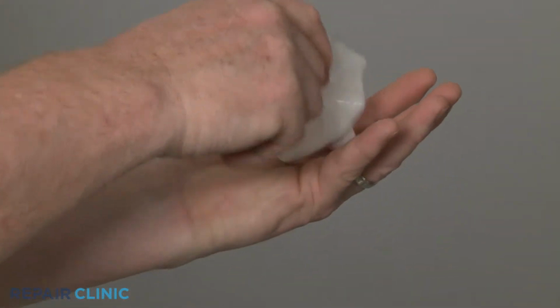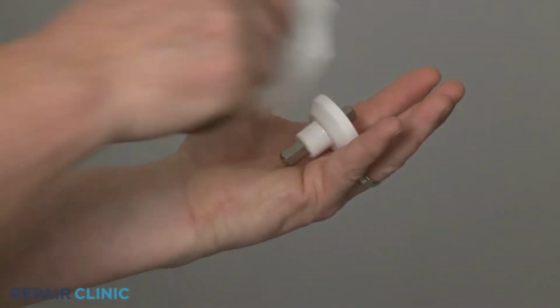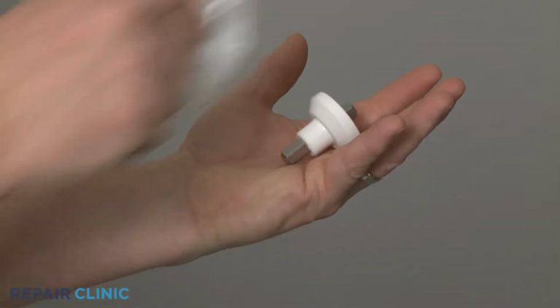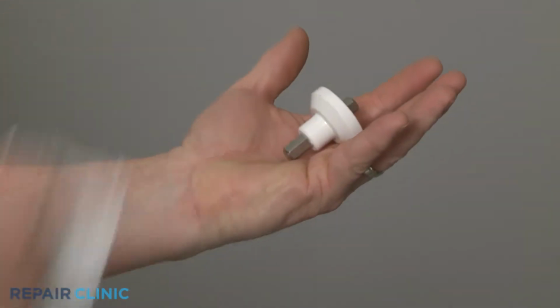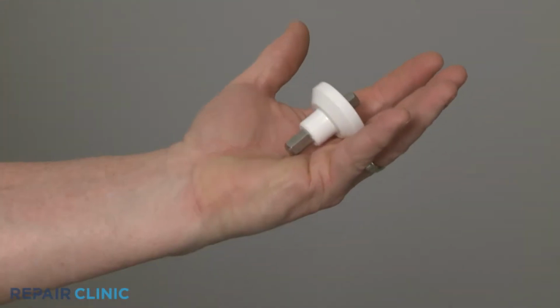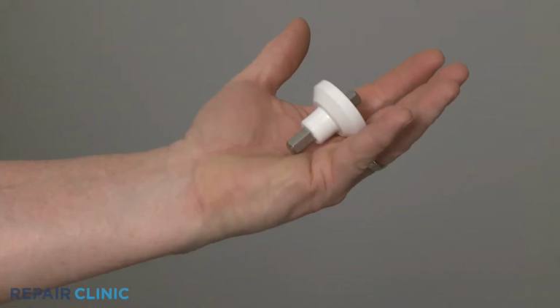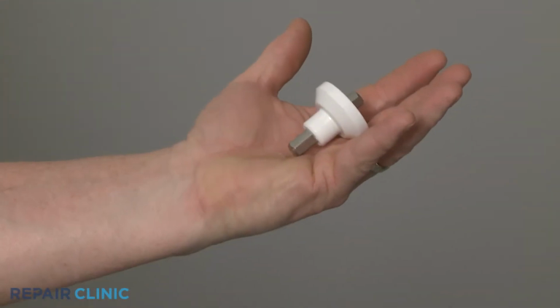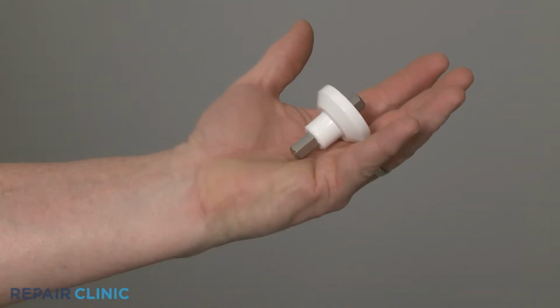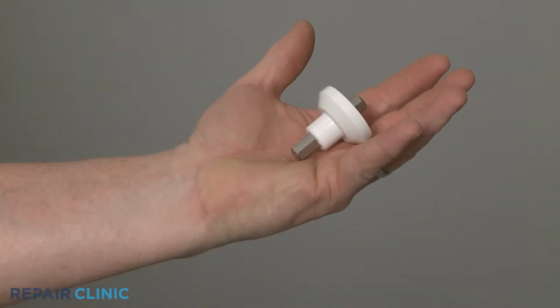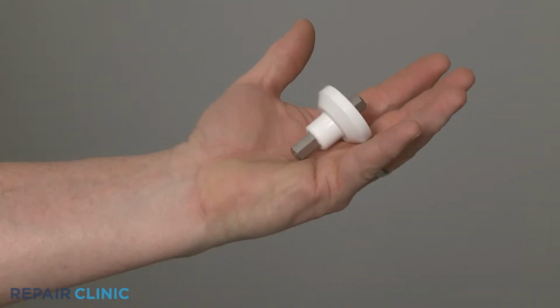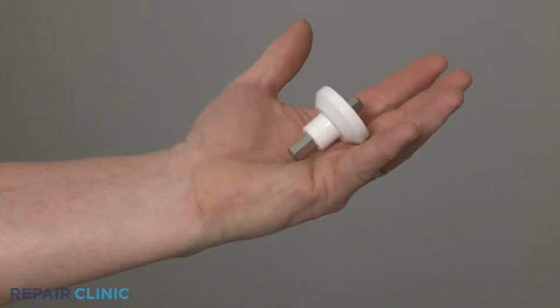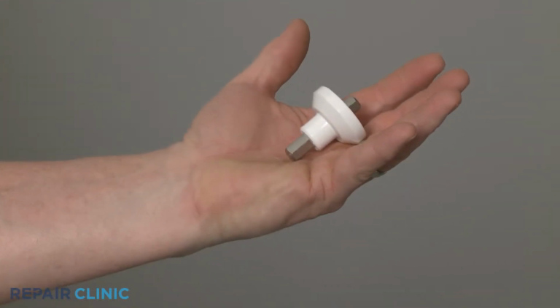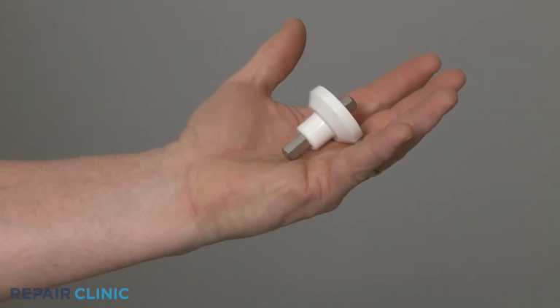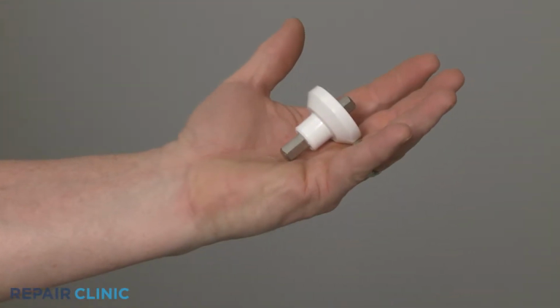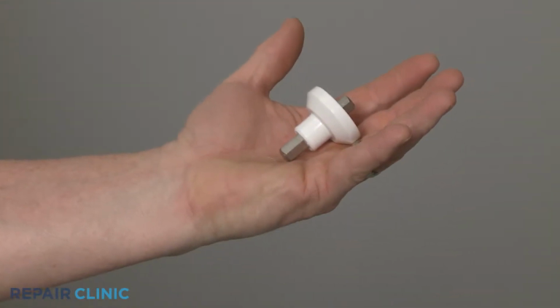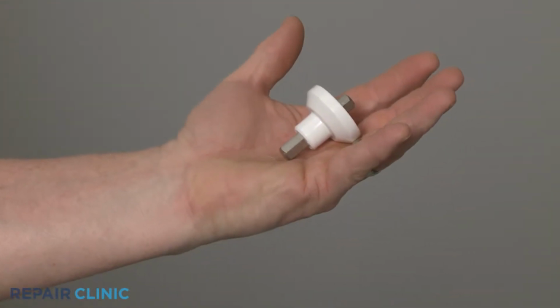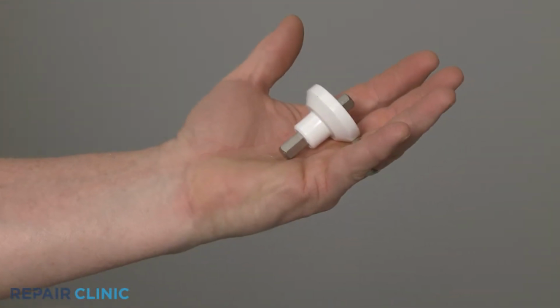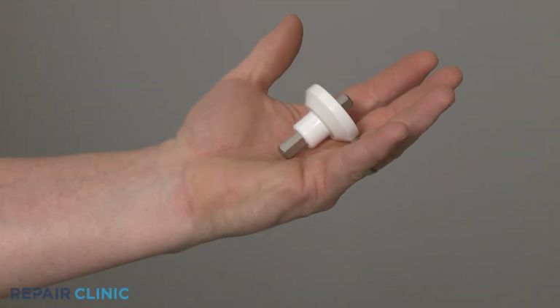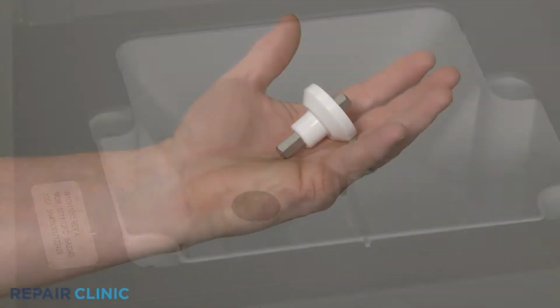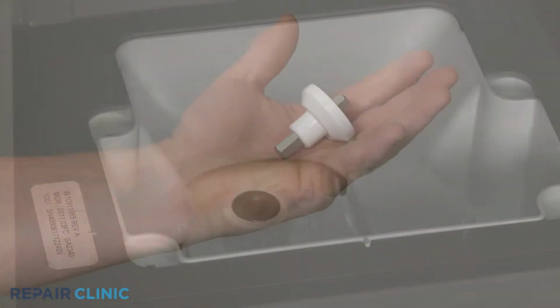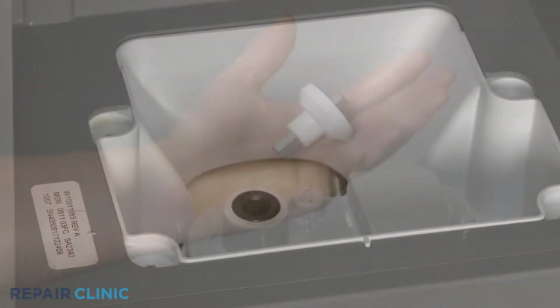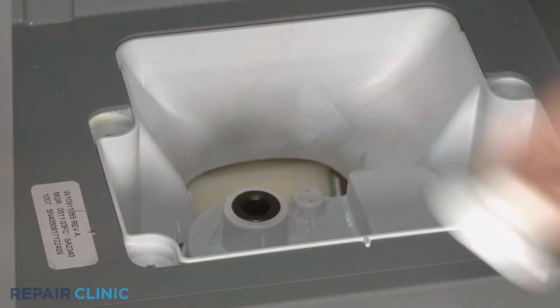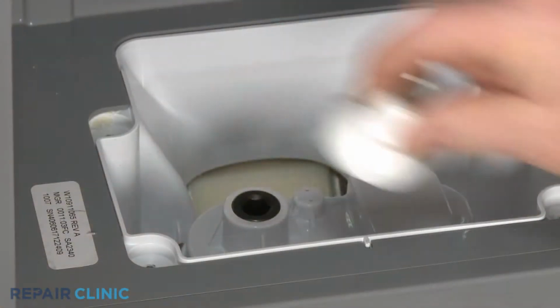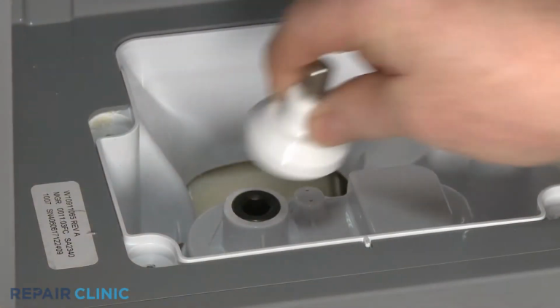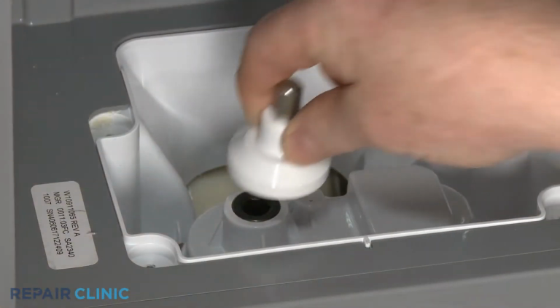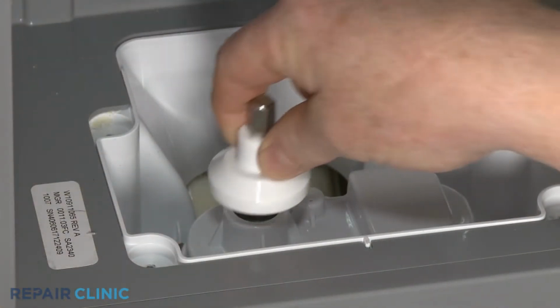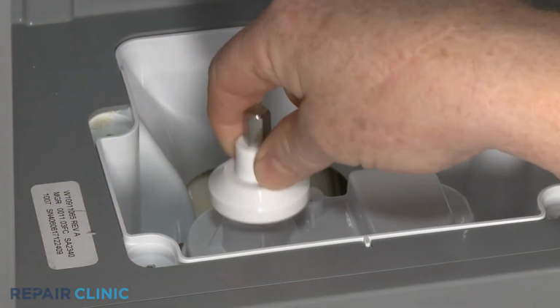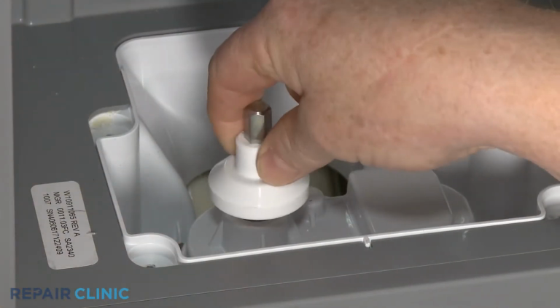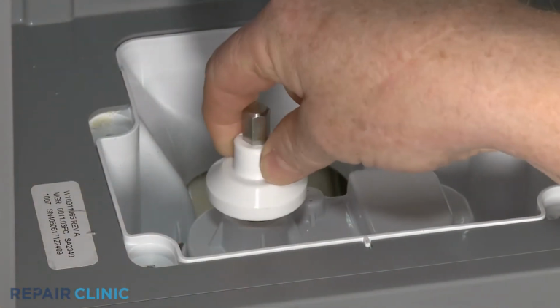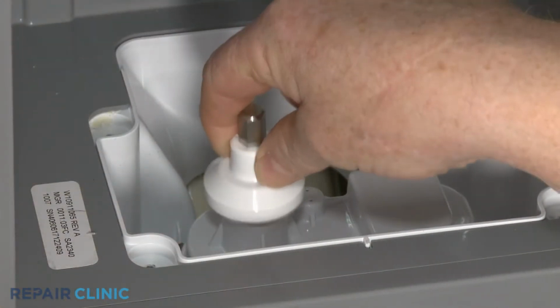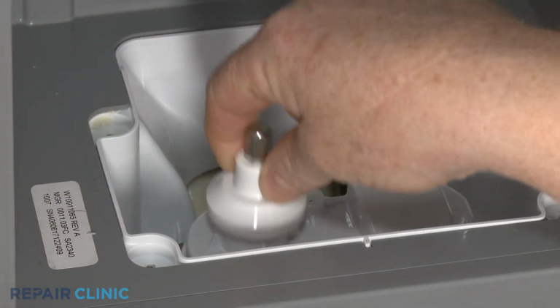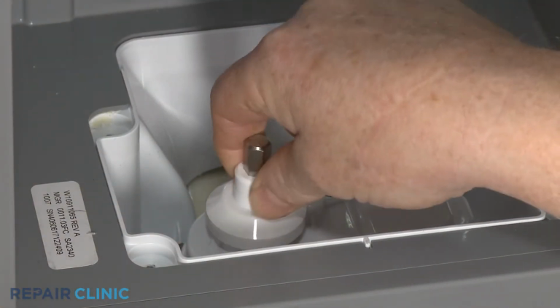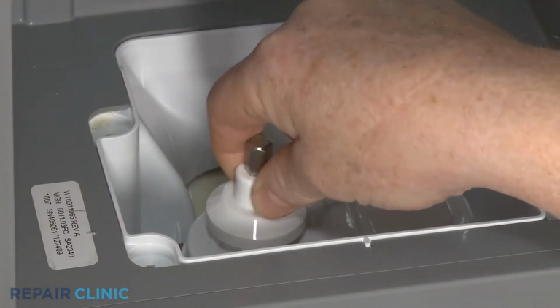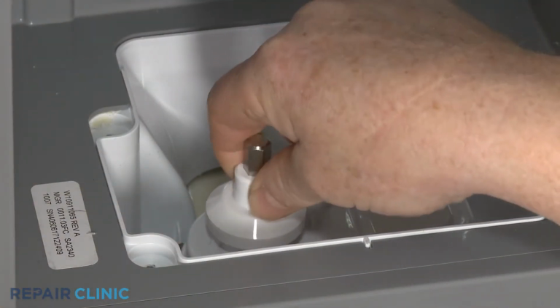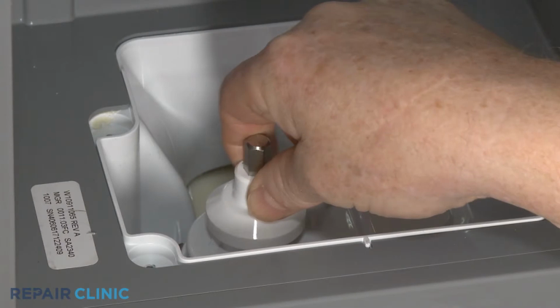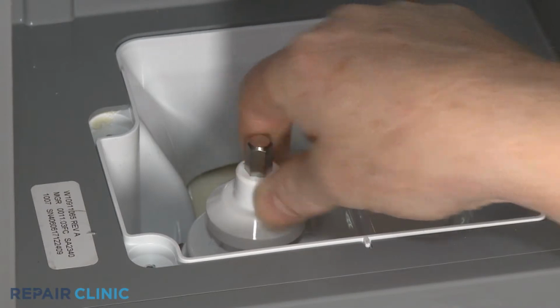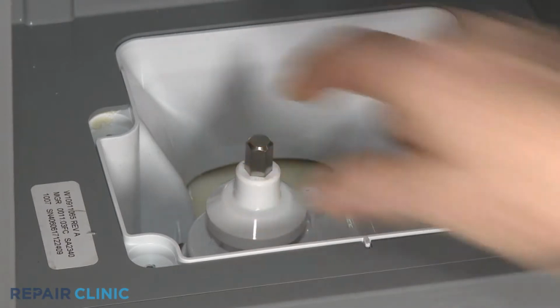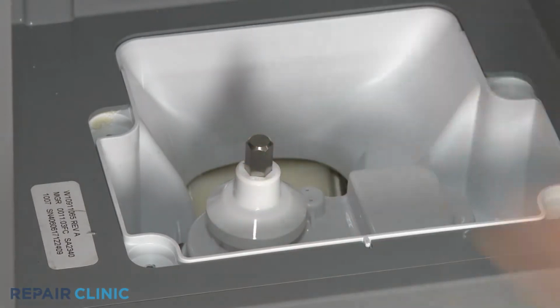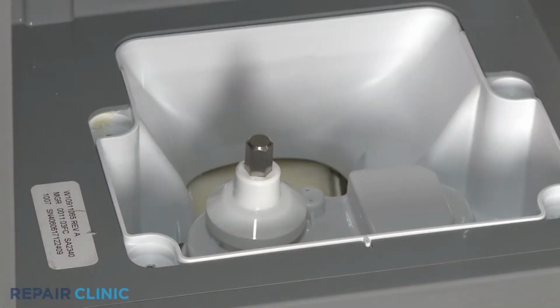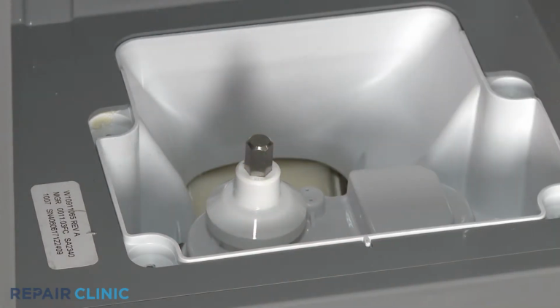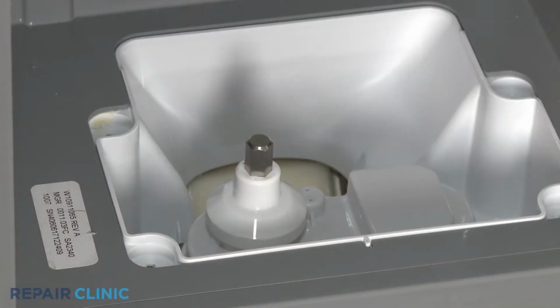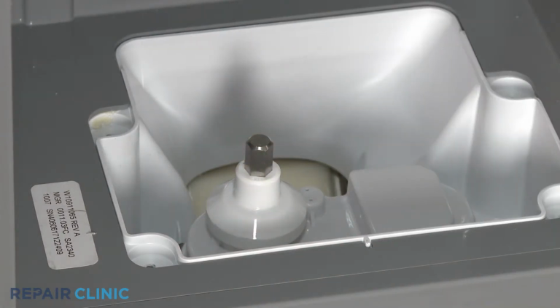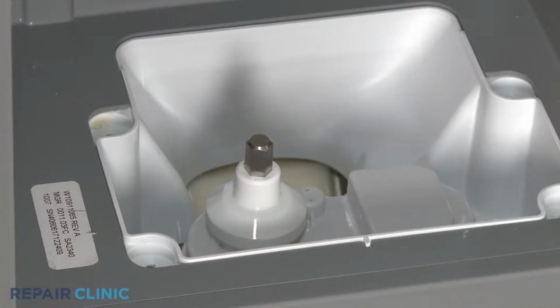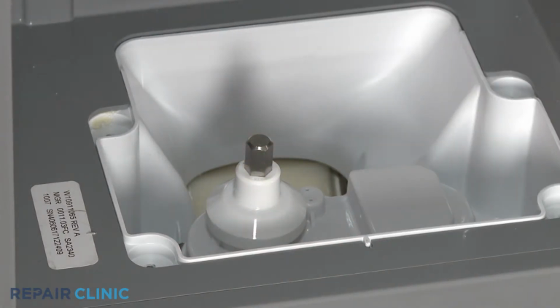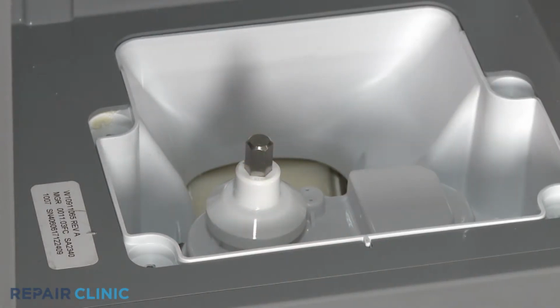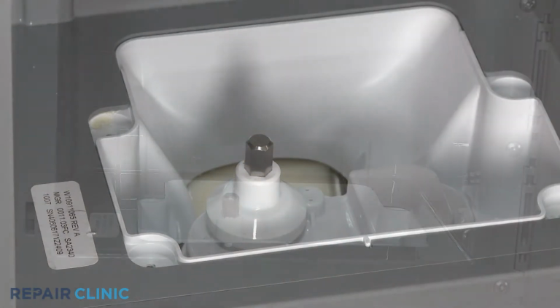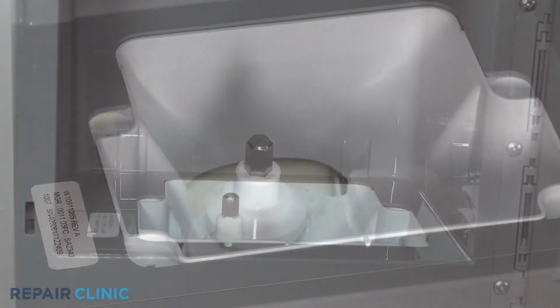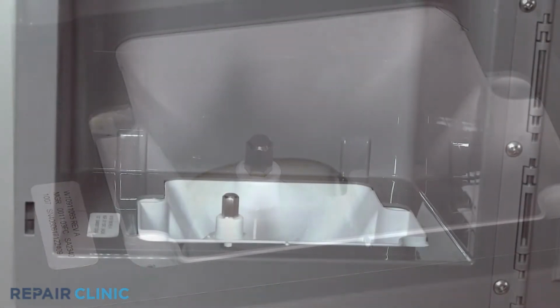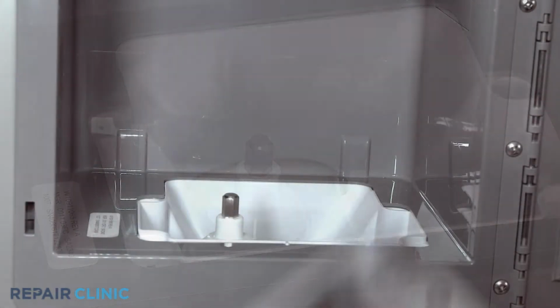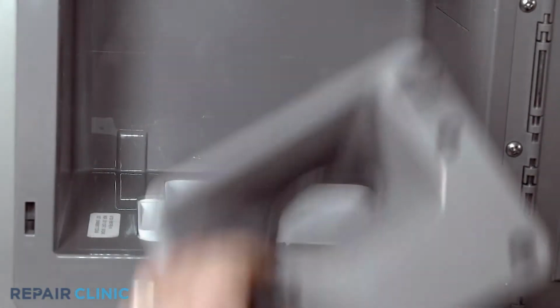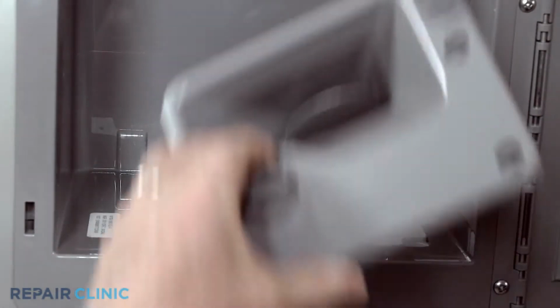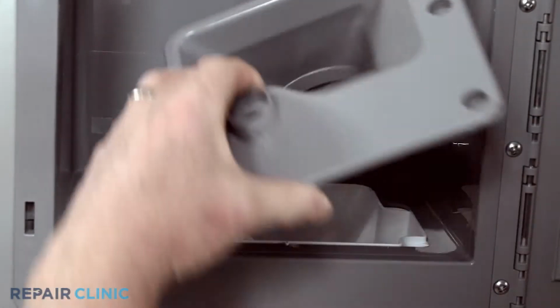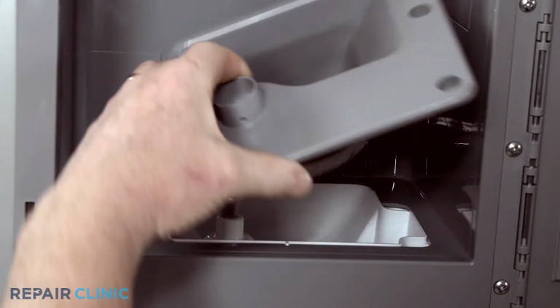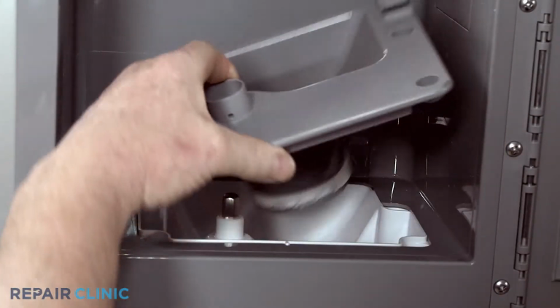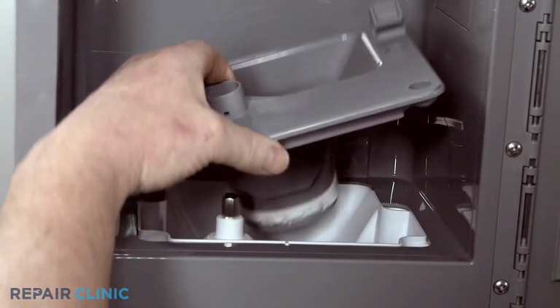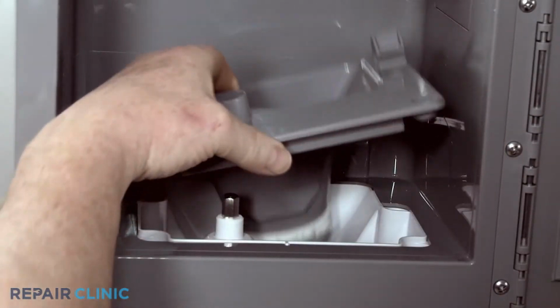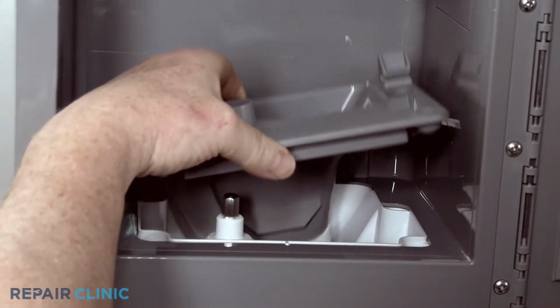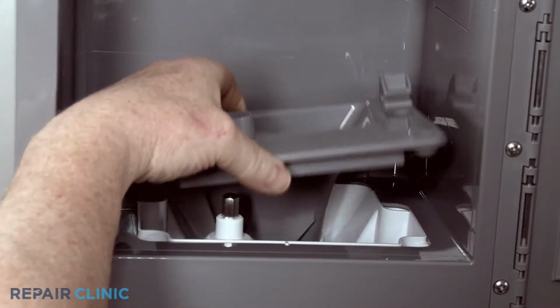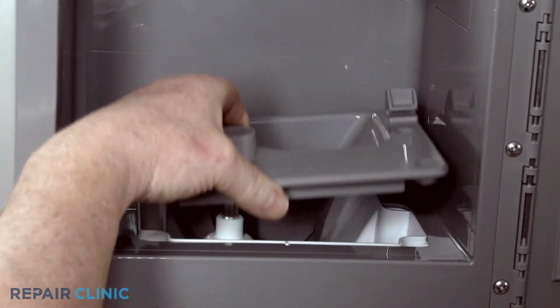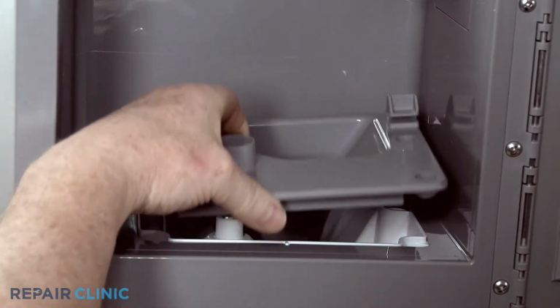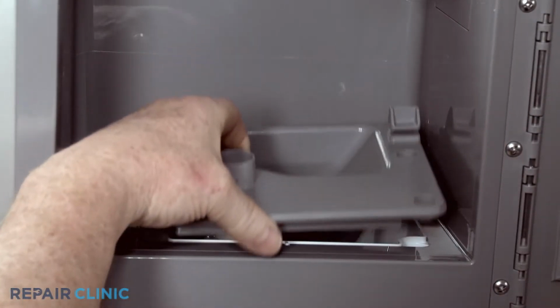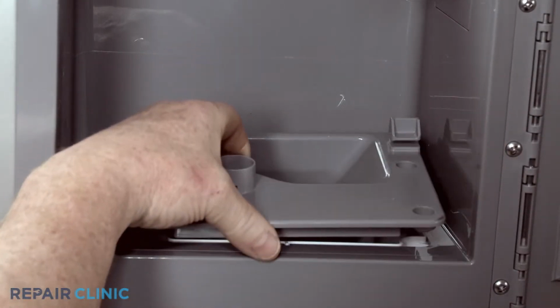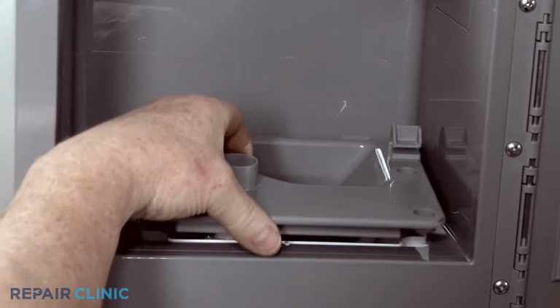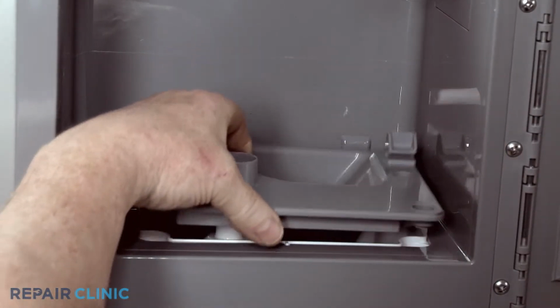Install the new ice auger drive shaft by aligning it on the motor. Reinstall the ice chute assembly.